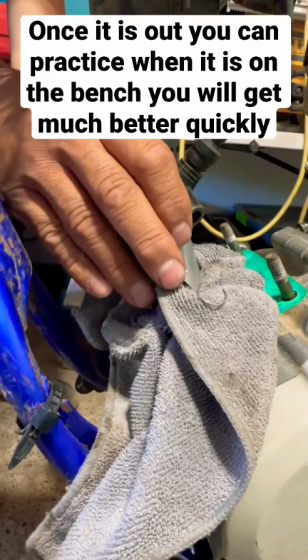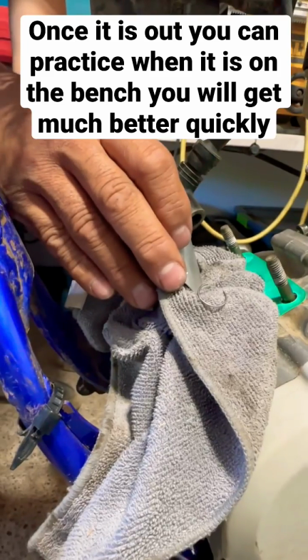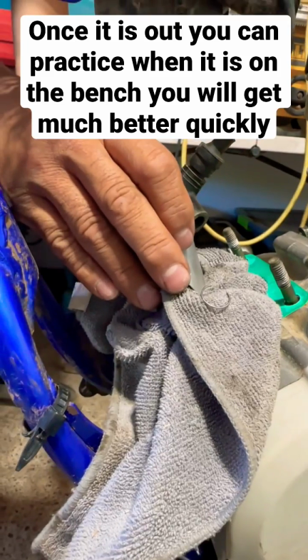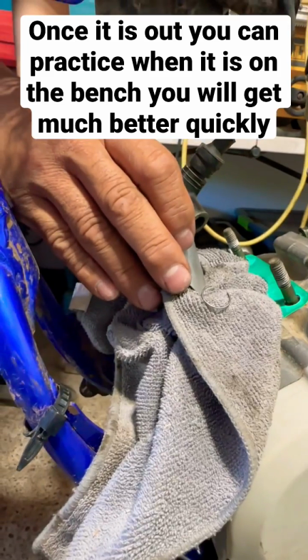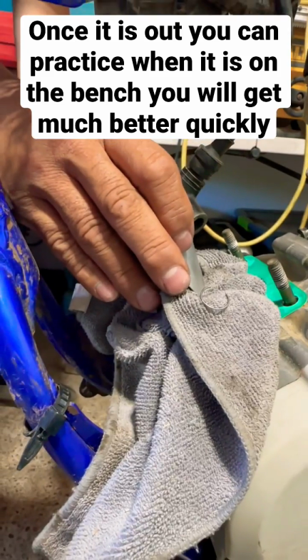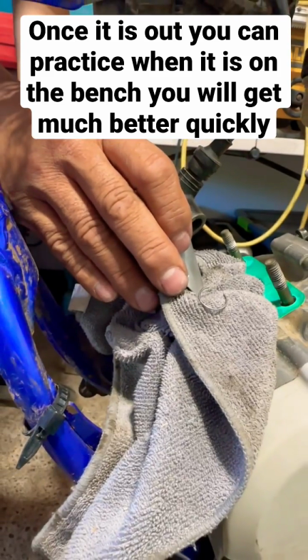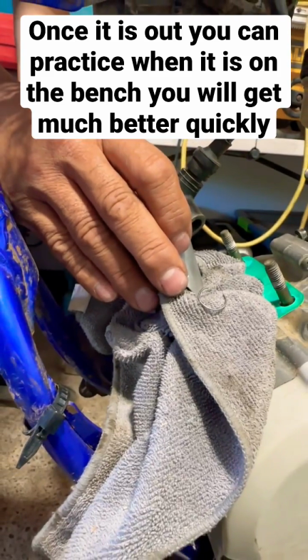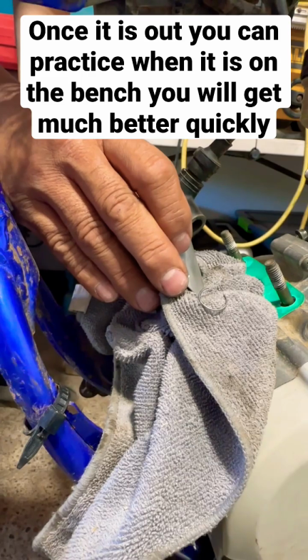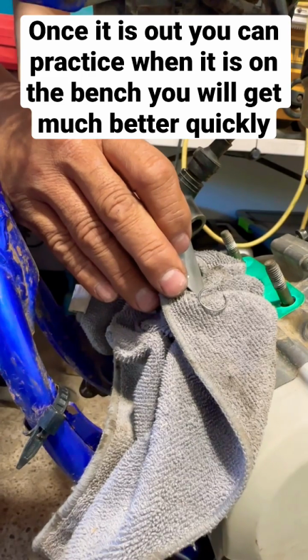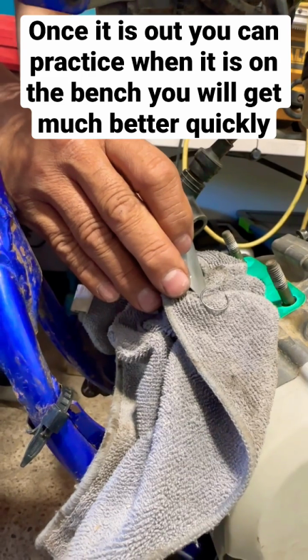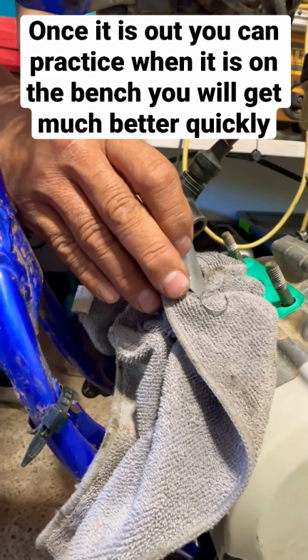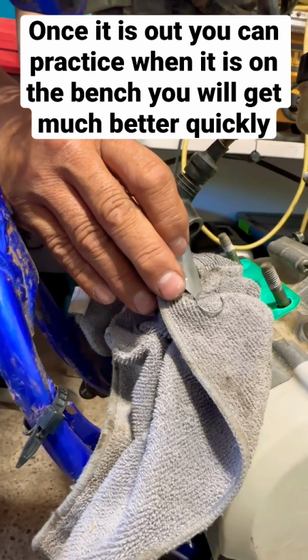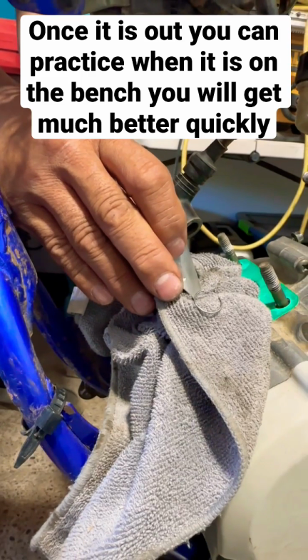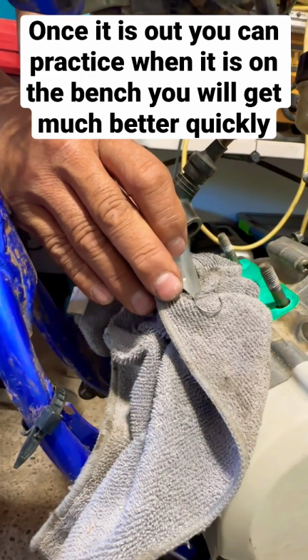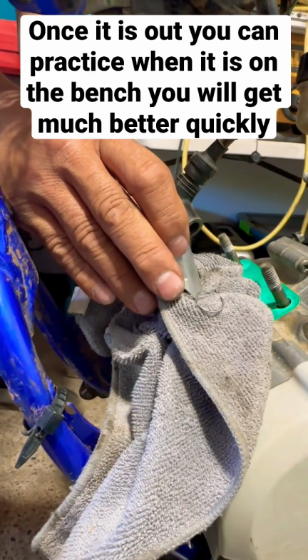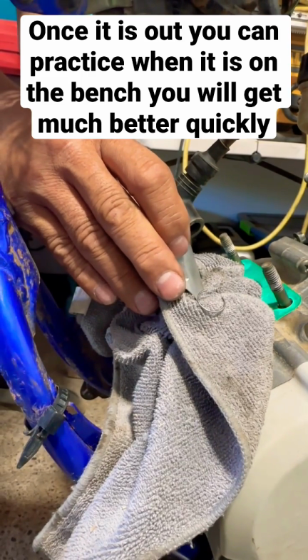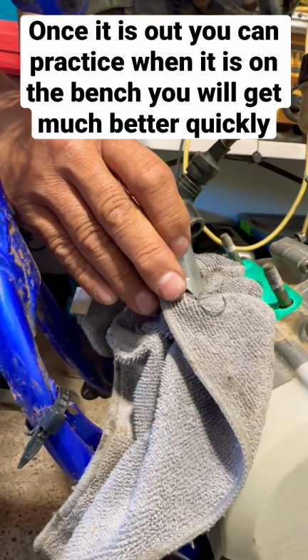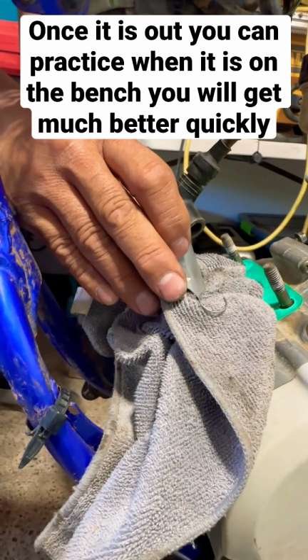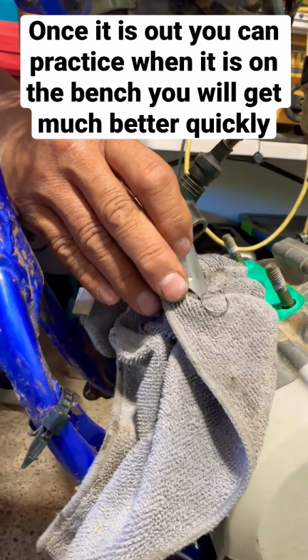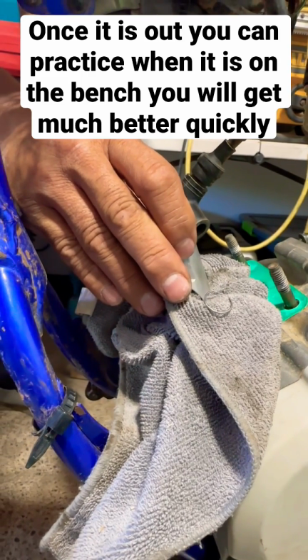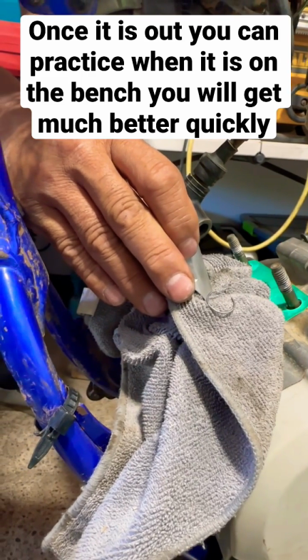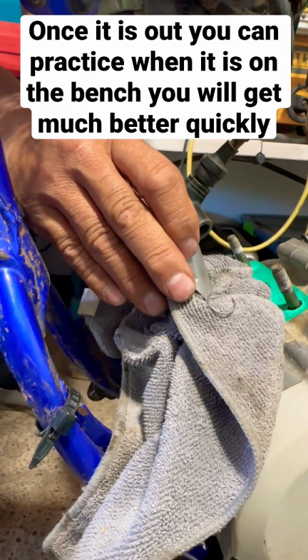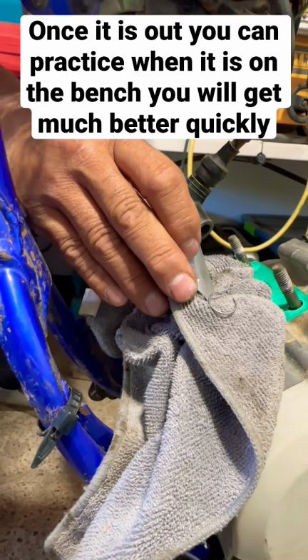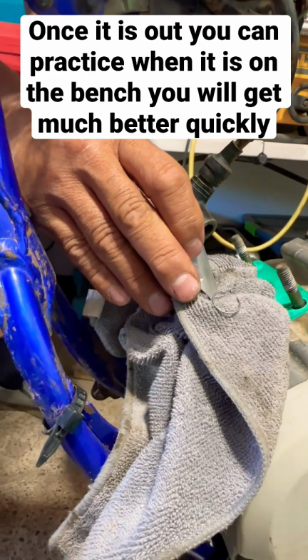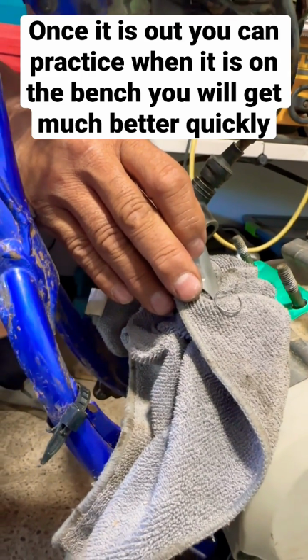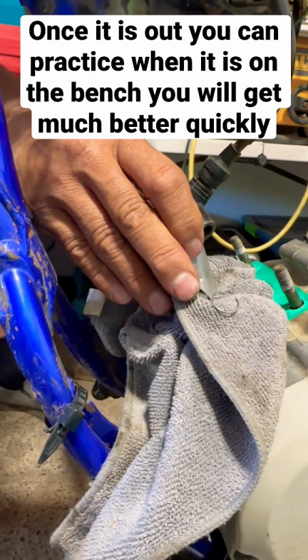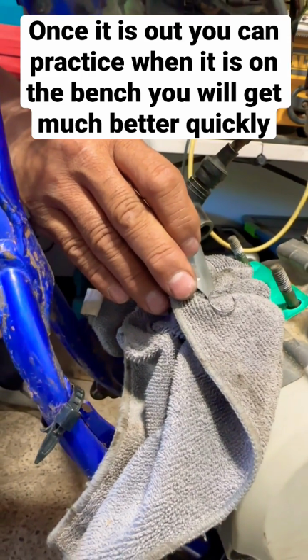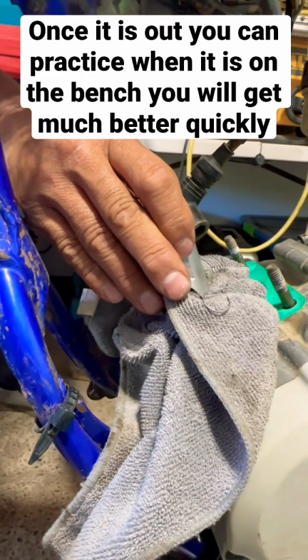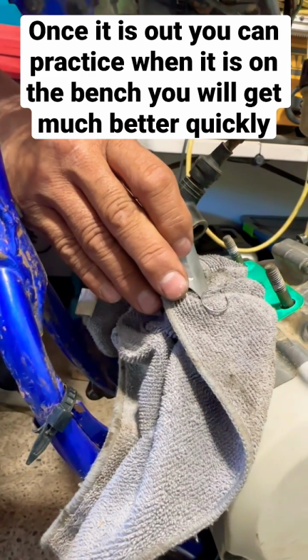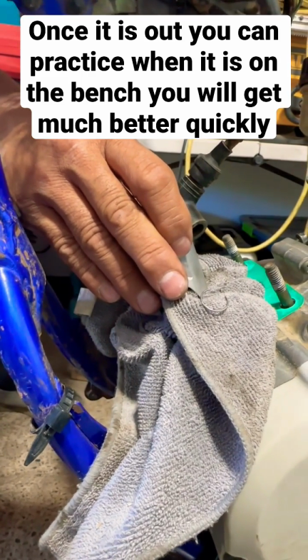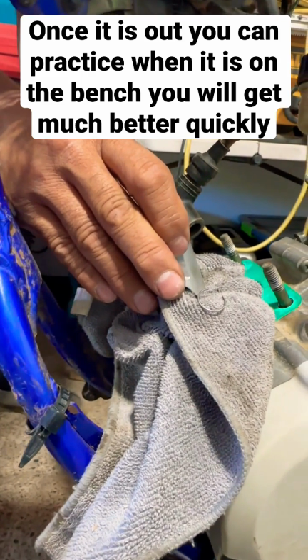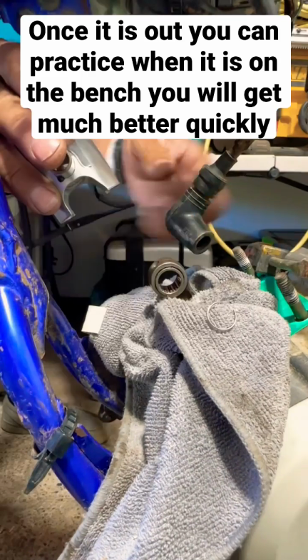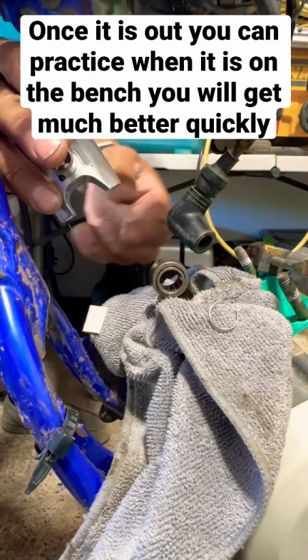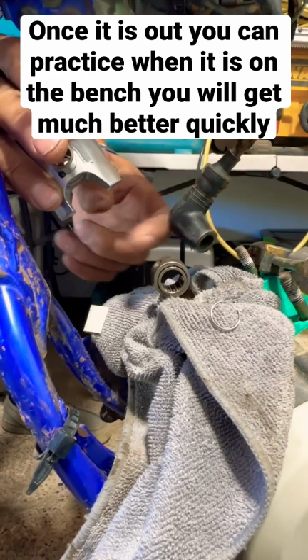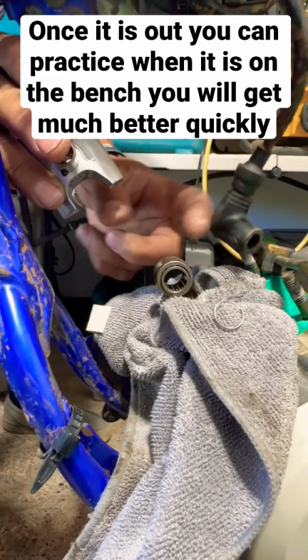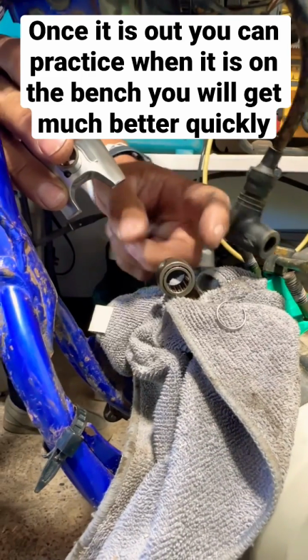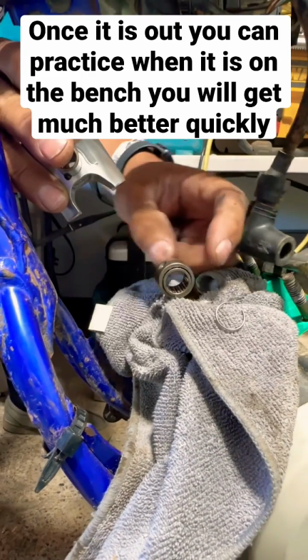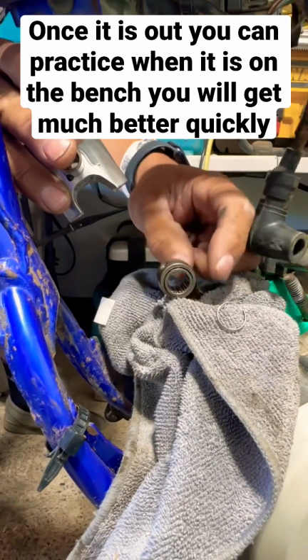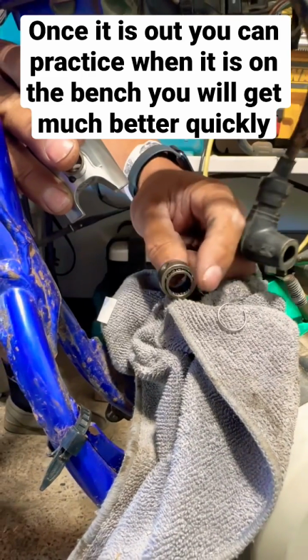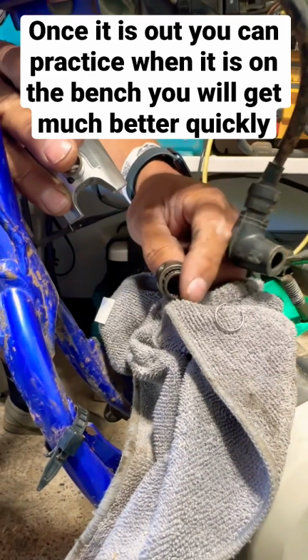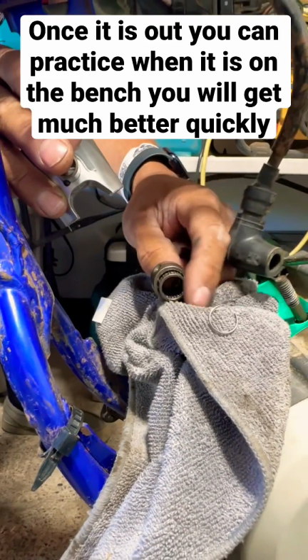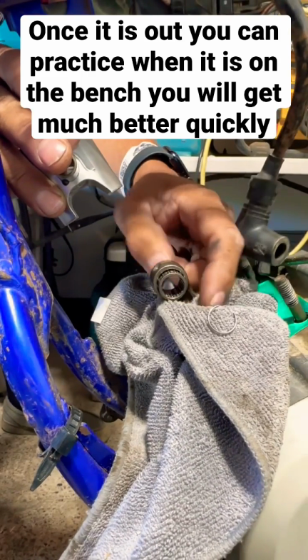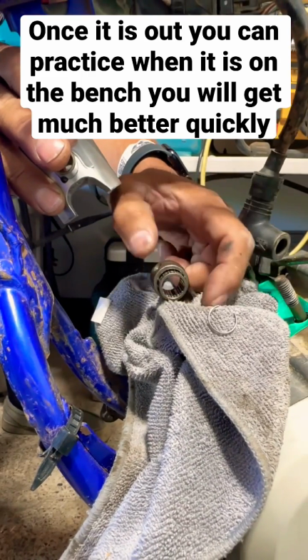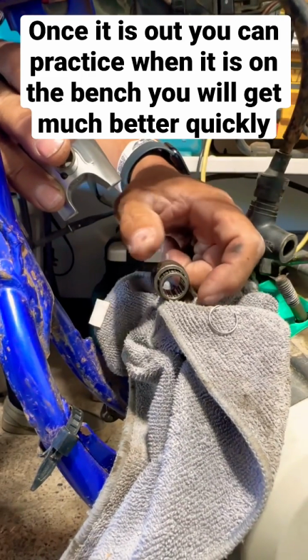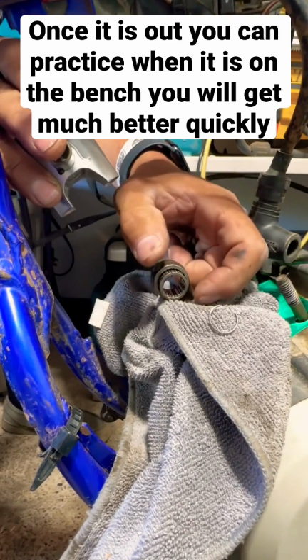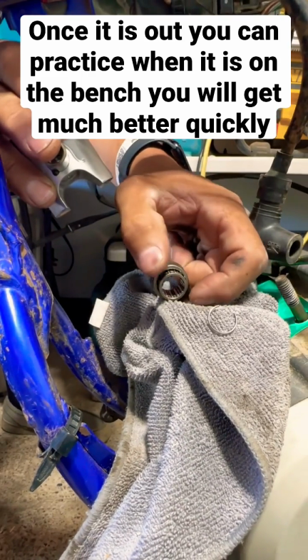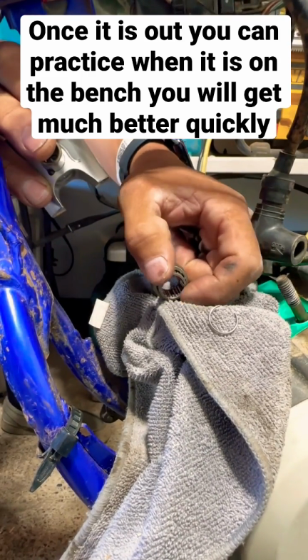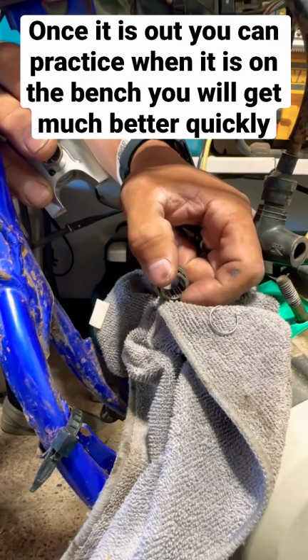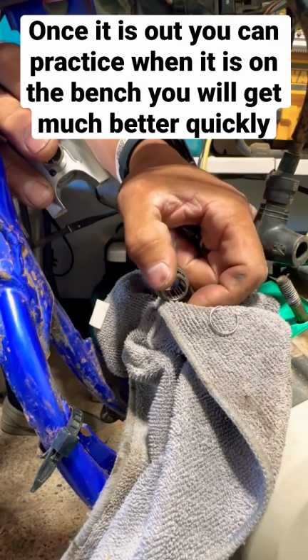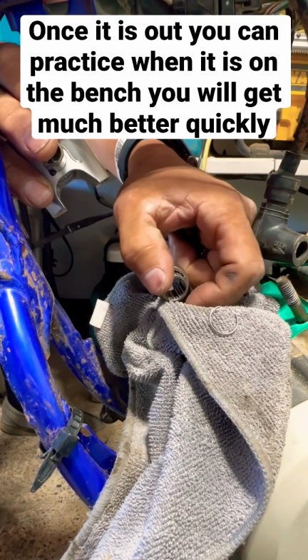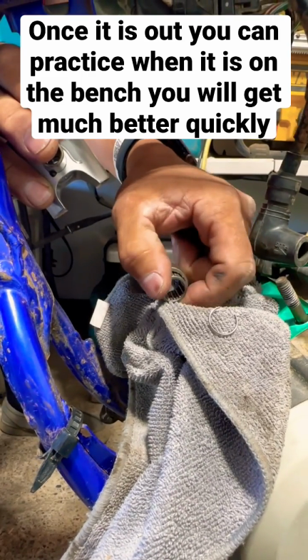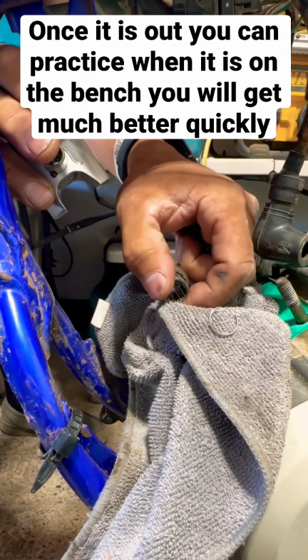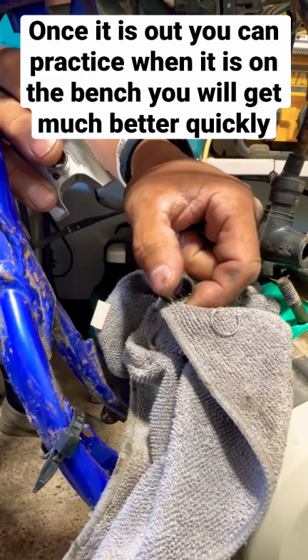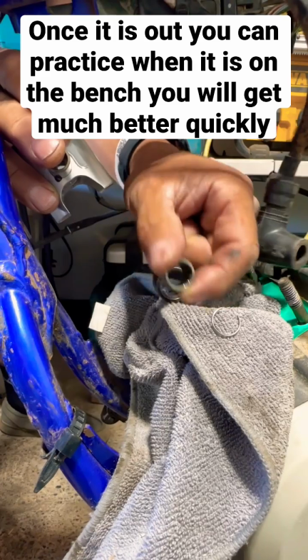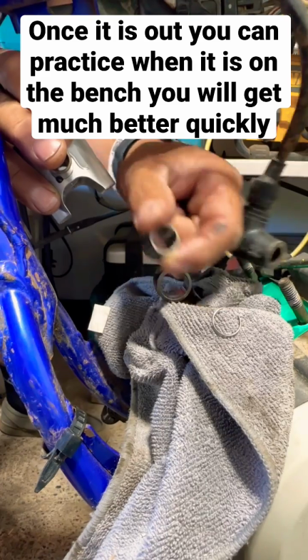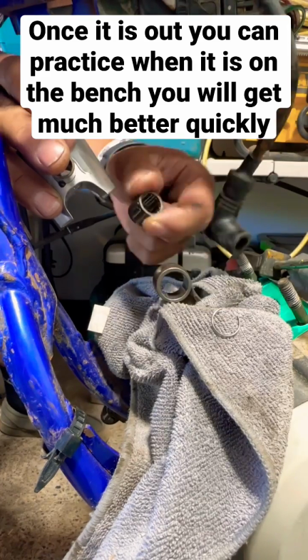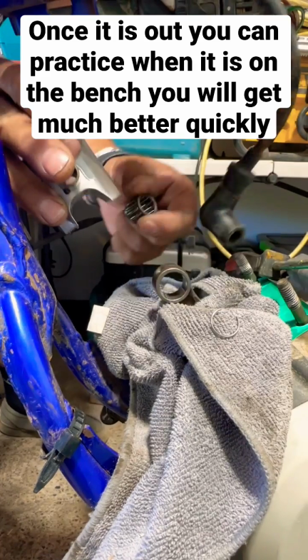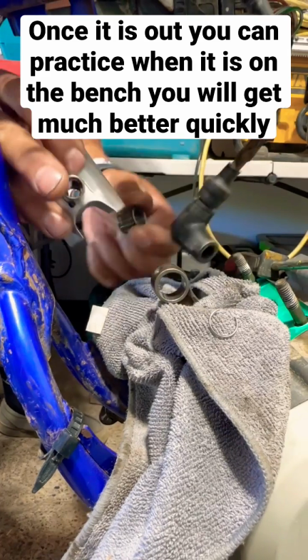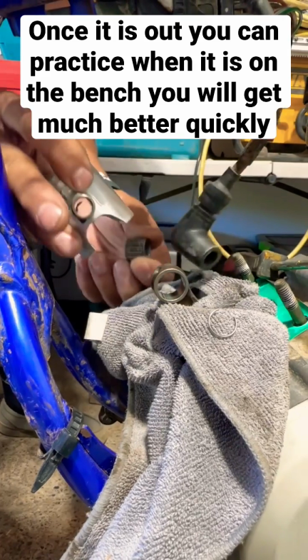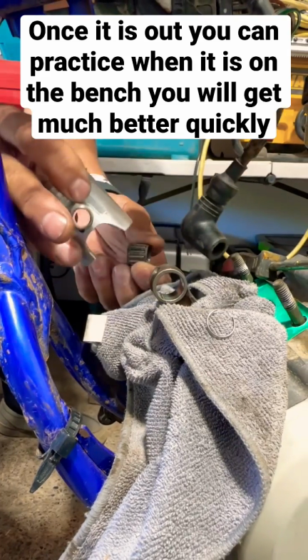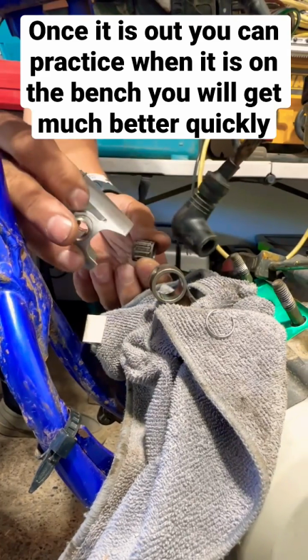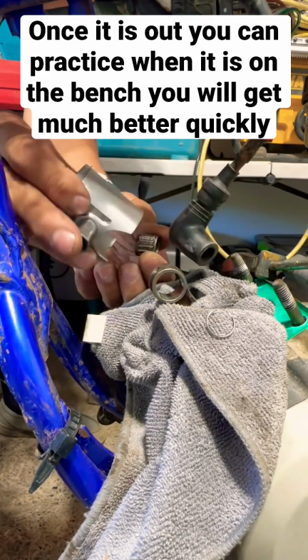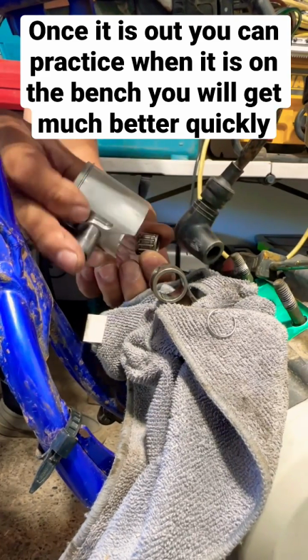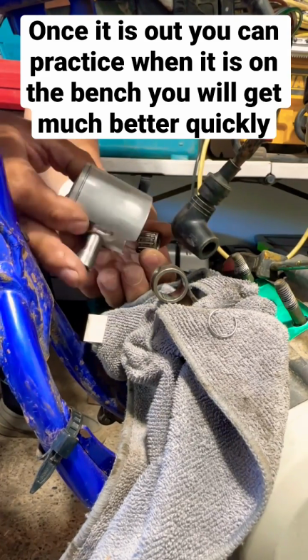Once you push this pin out far enough, just get ready to hold on to your piston and have your needle bearing right here, just like that.